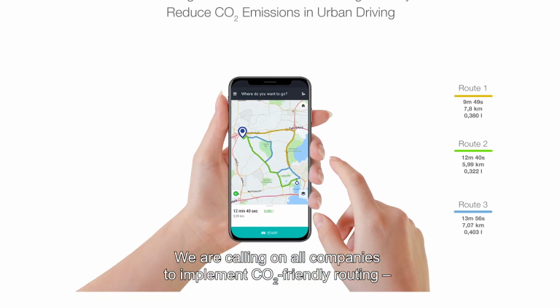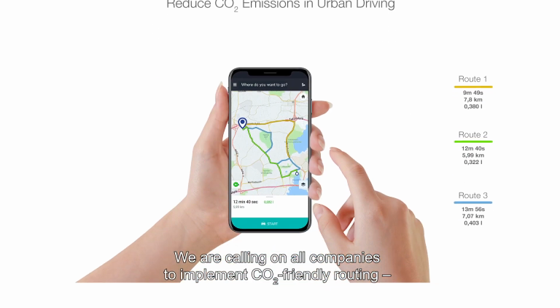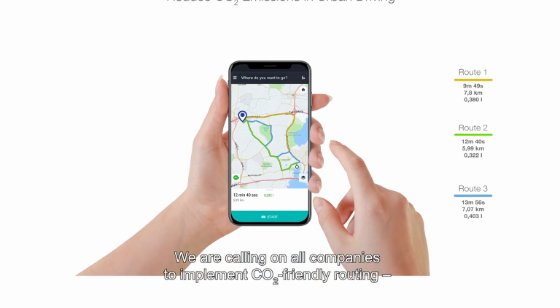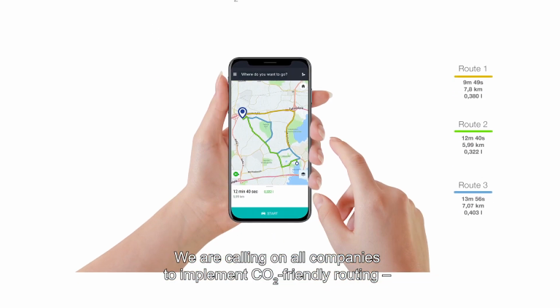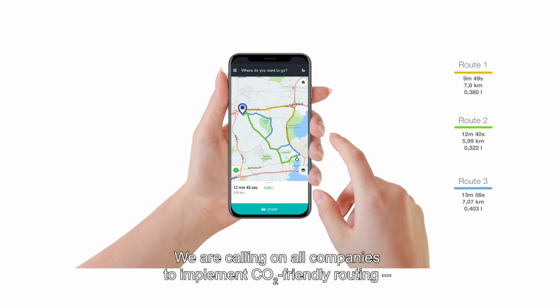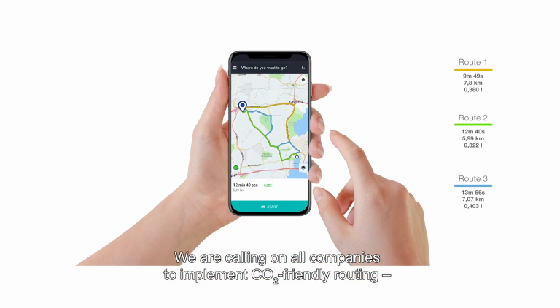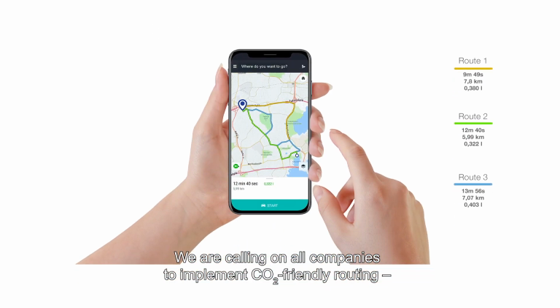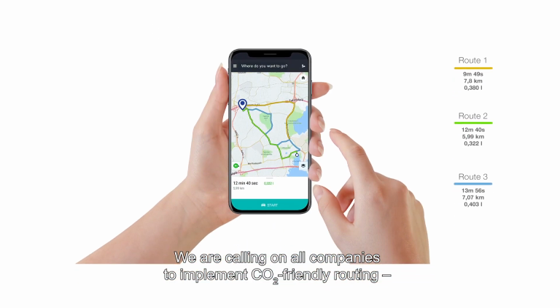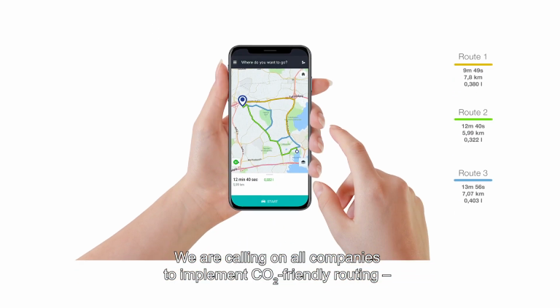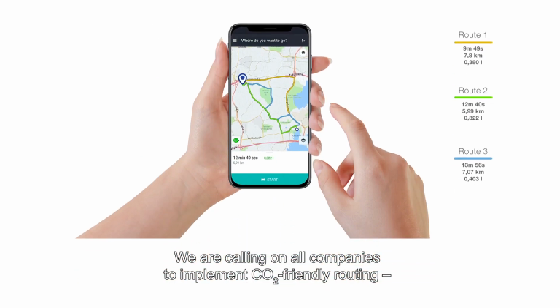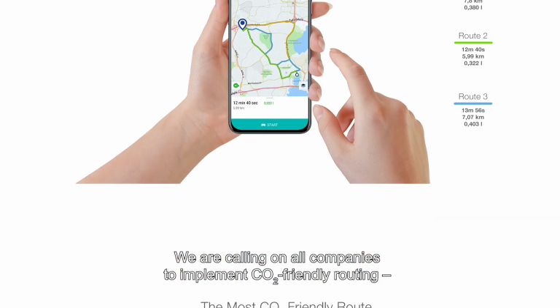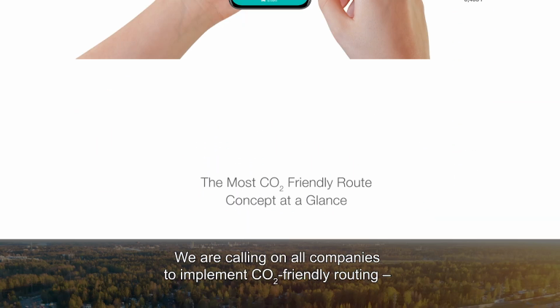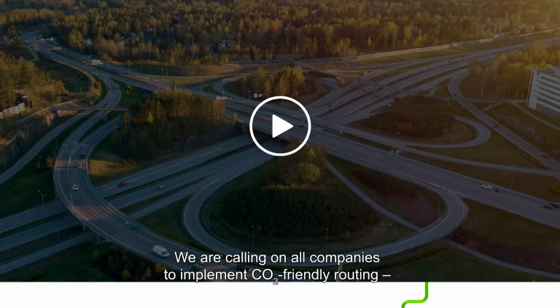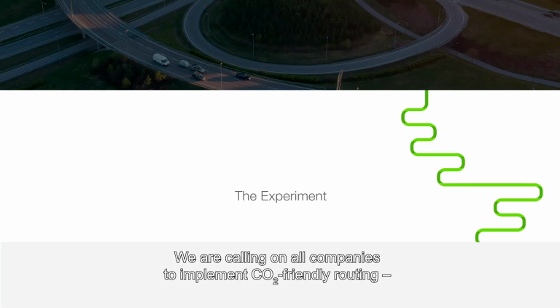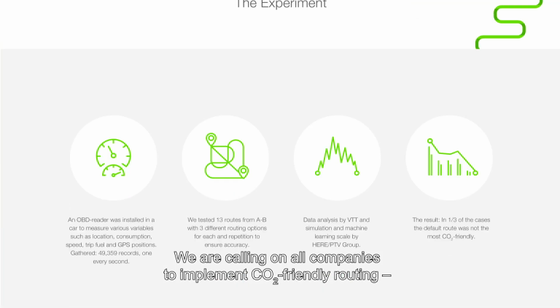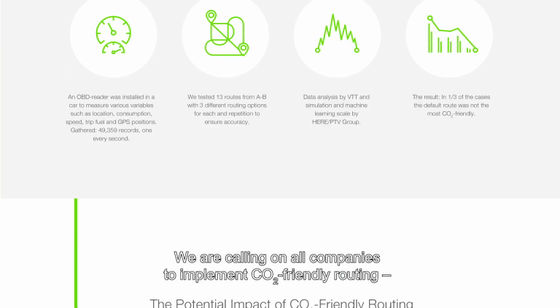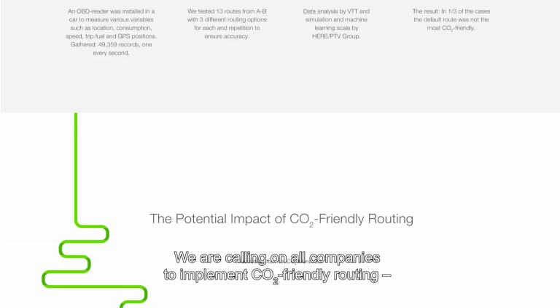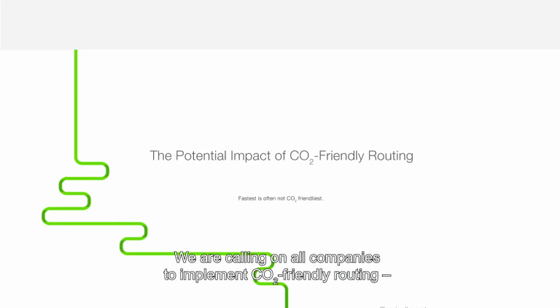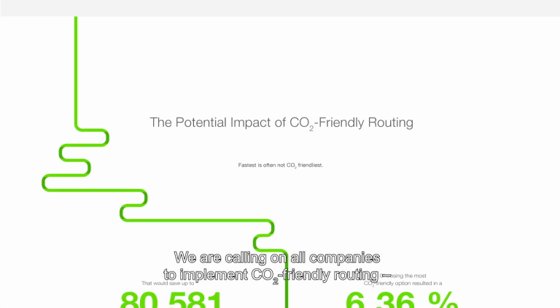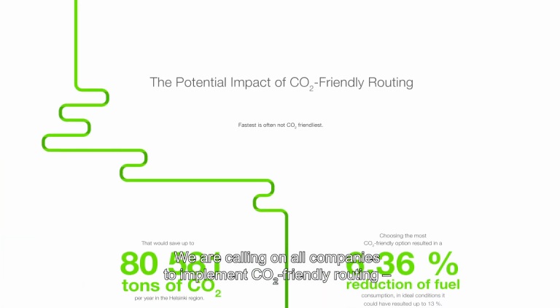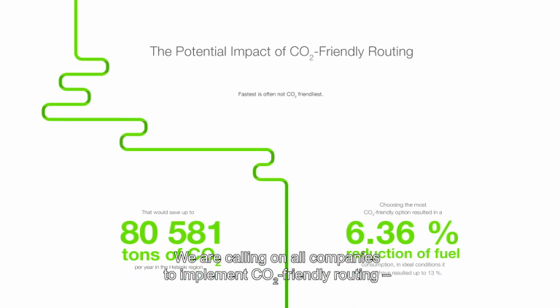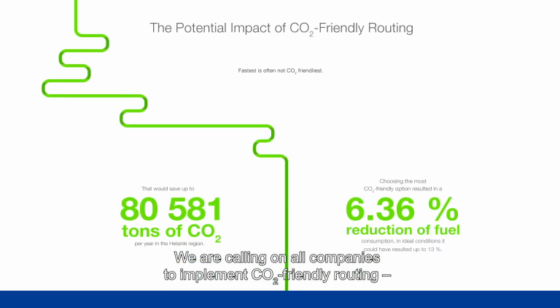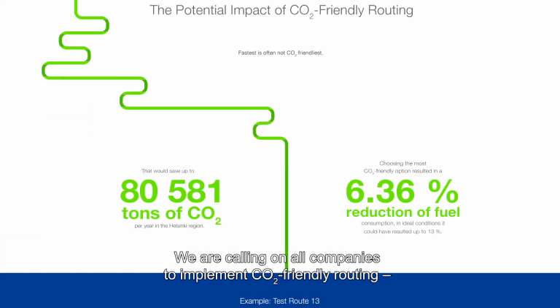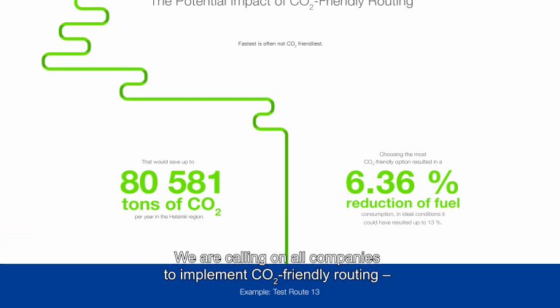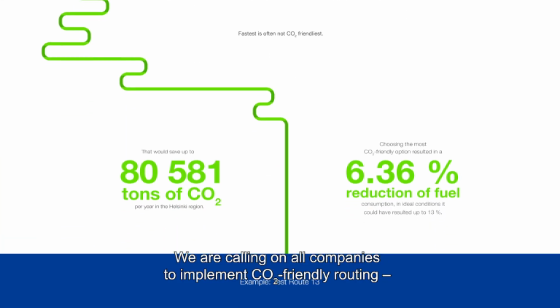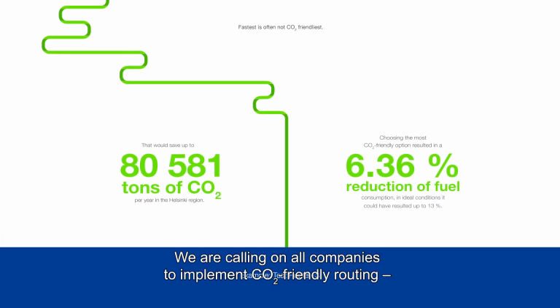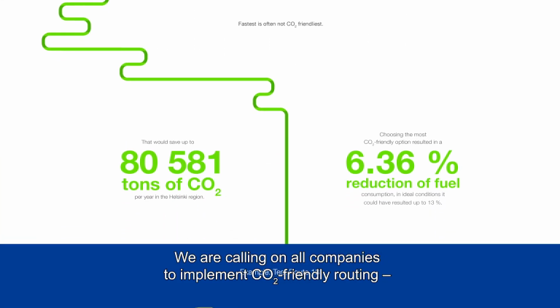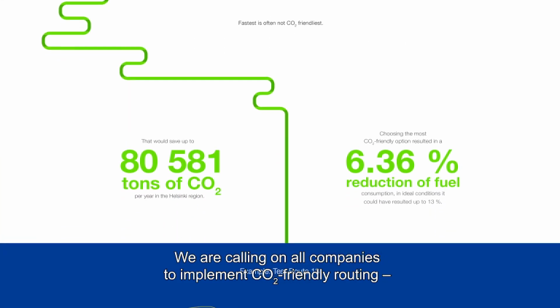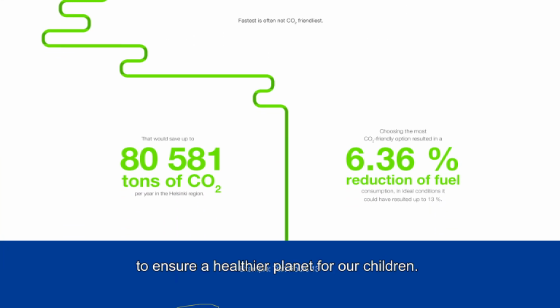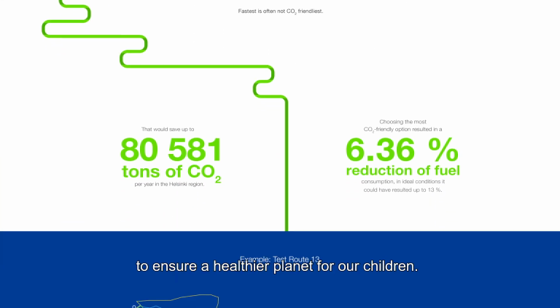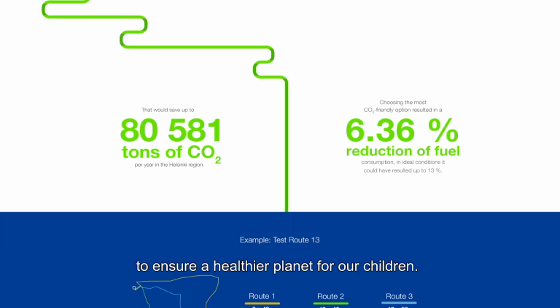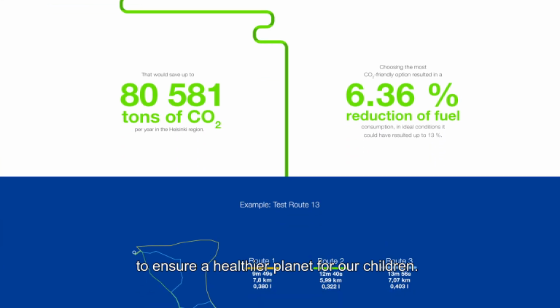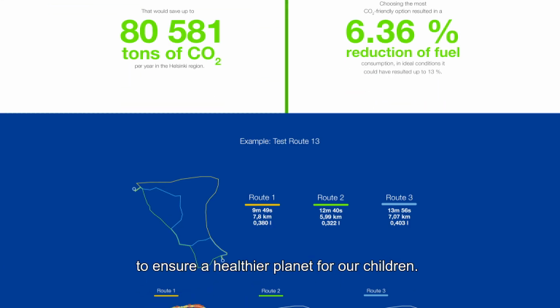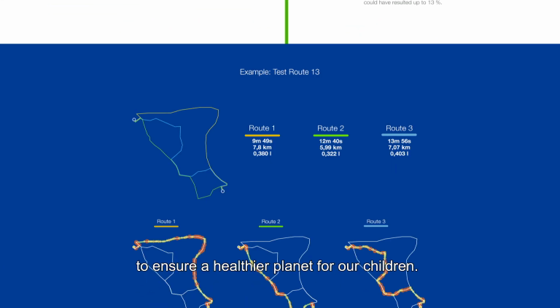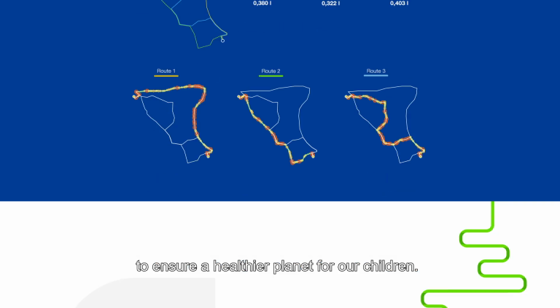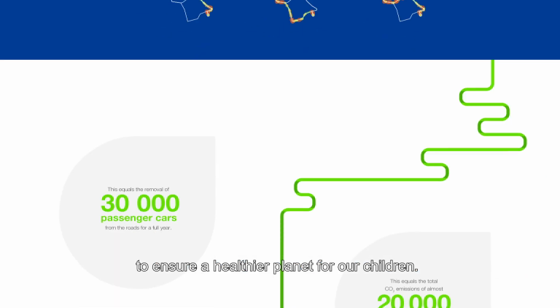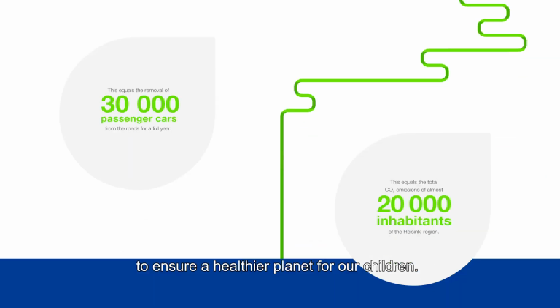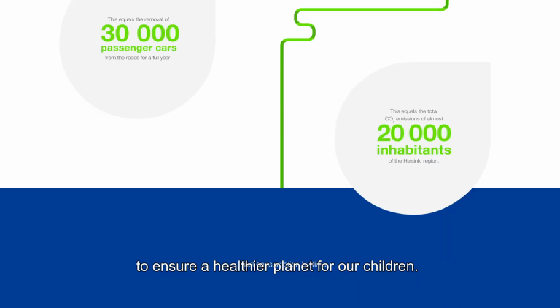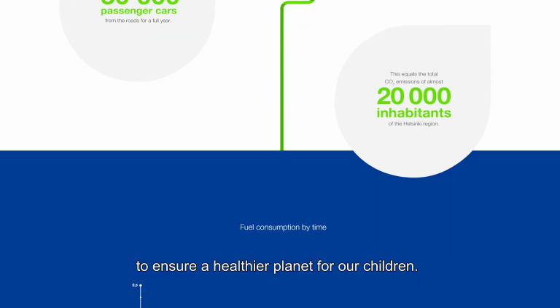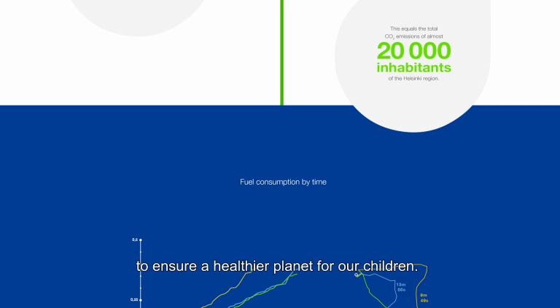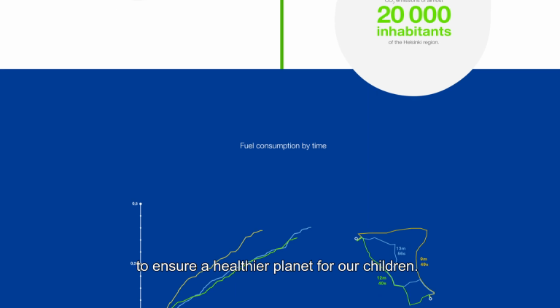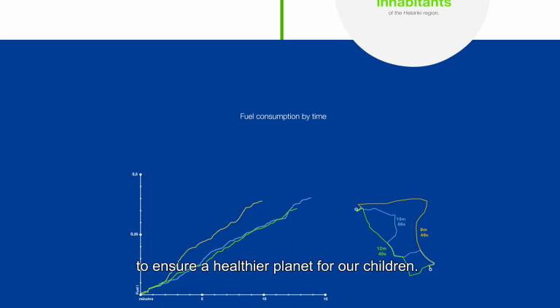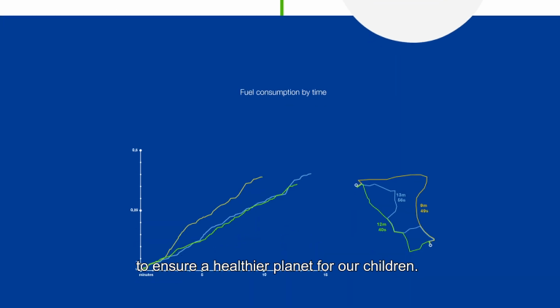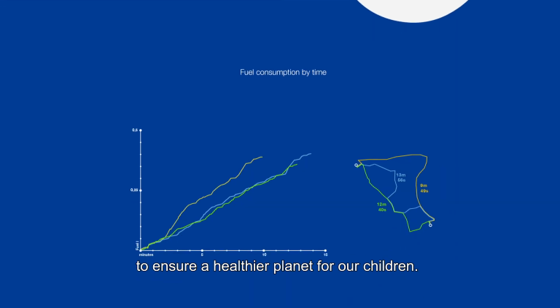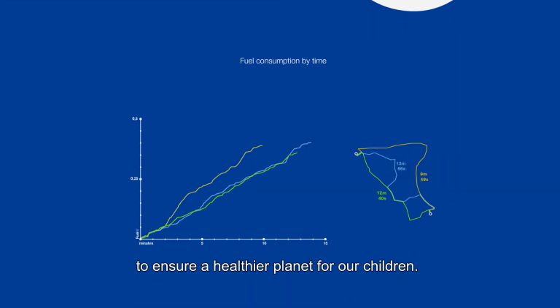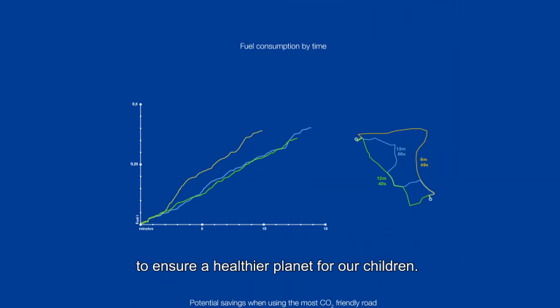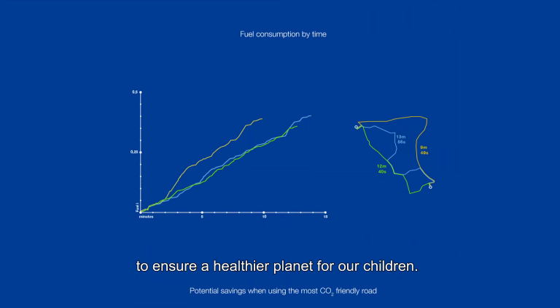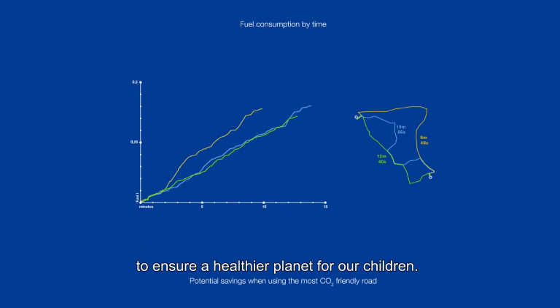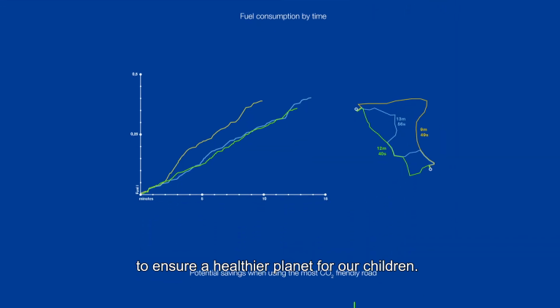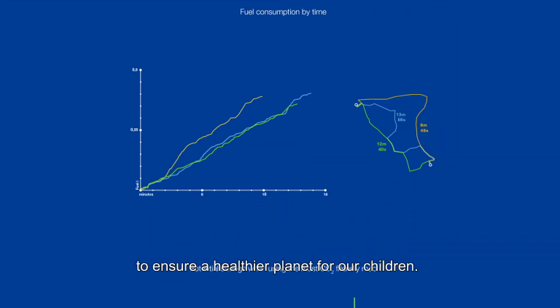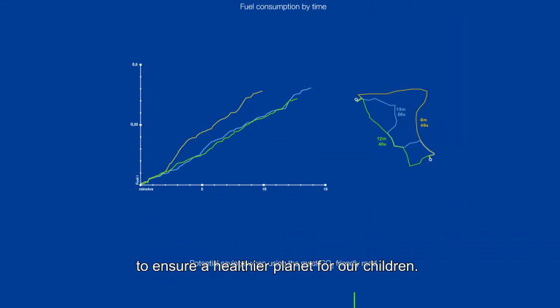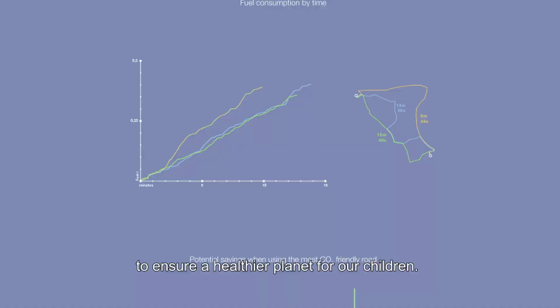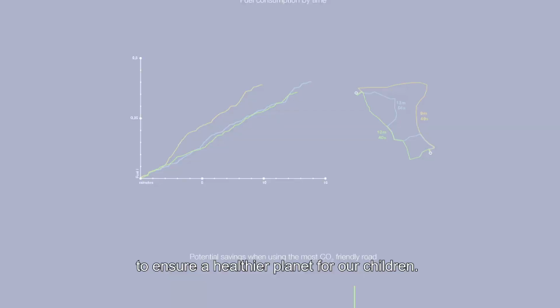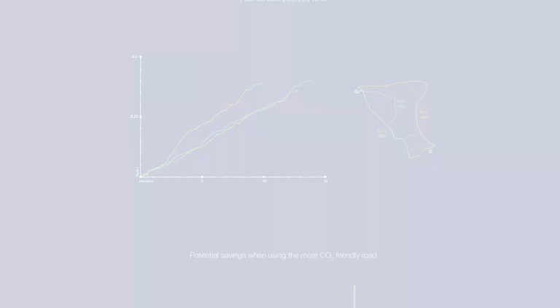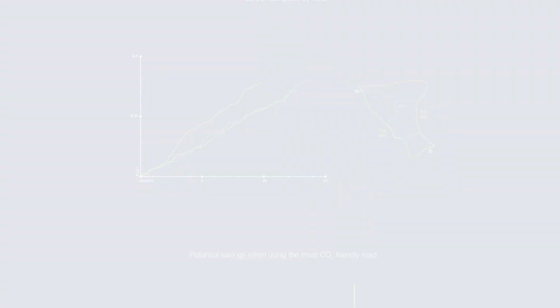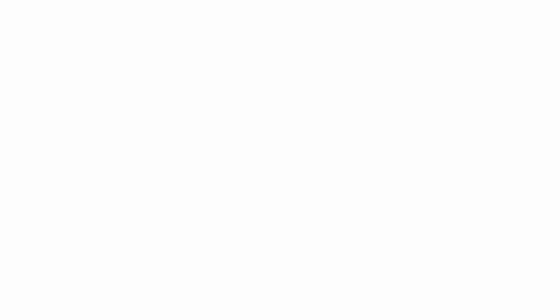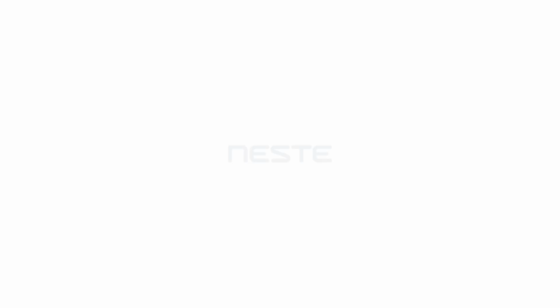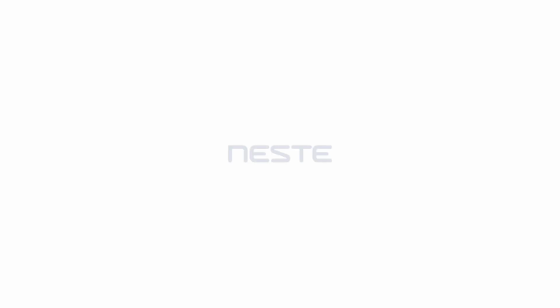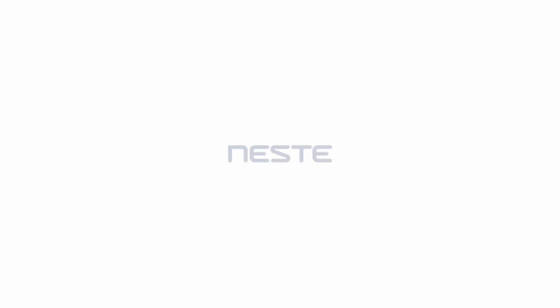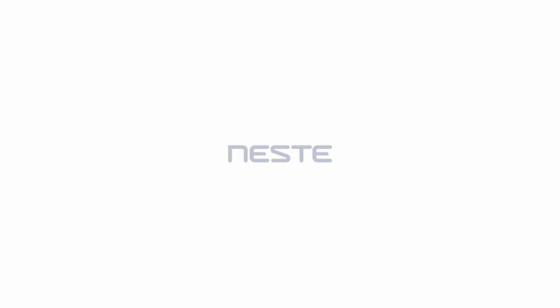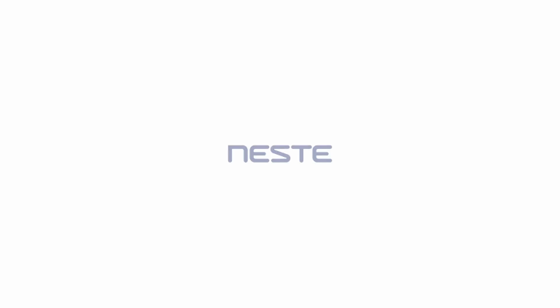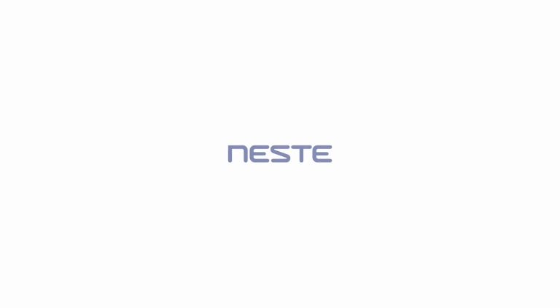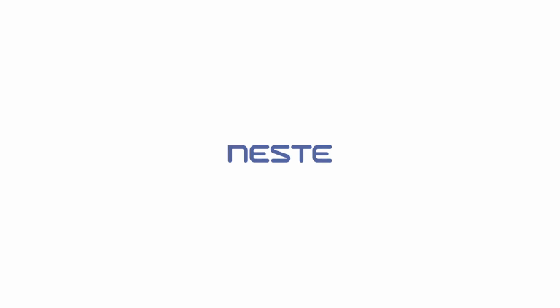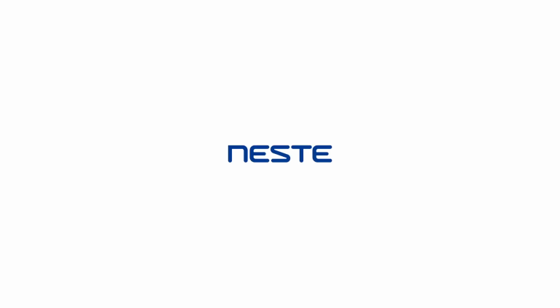We are calling on all companies to implement CO2-friendly routing to ensure a healthier planet for our children.